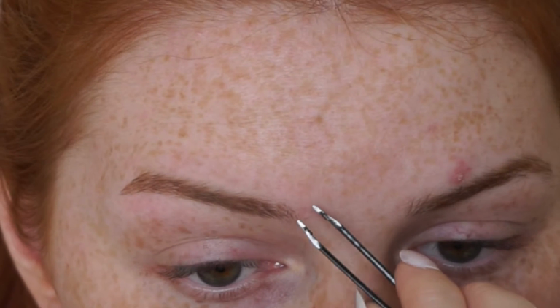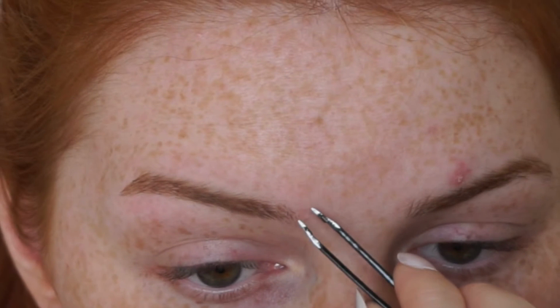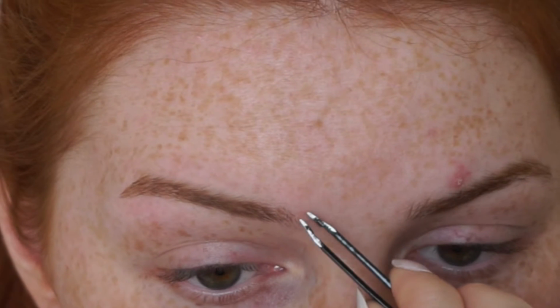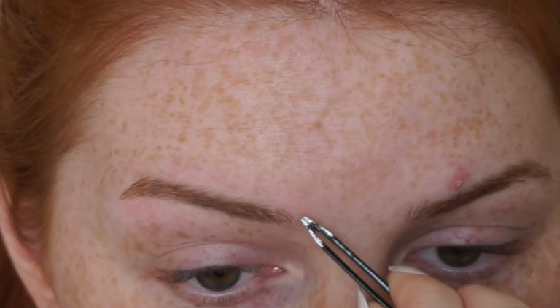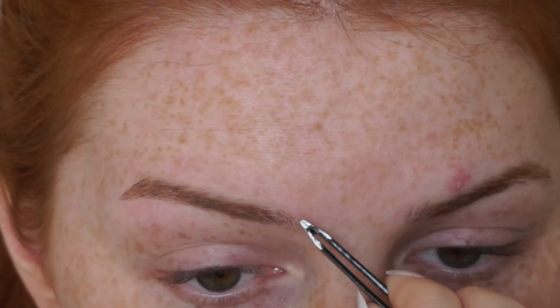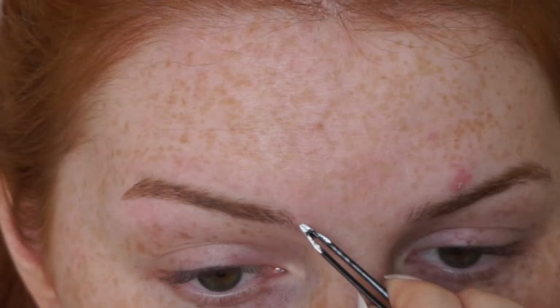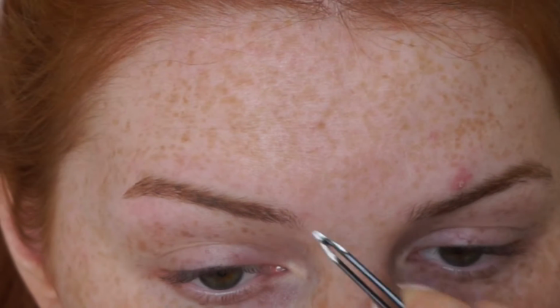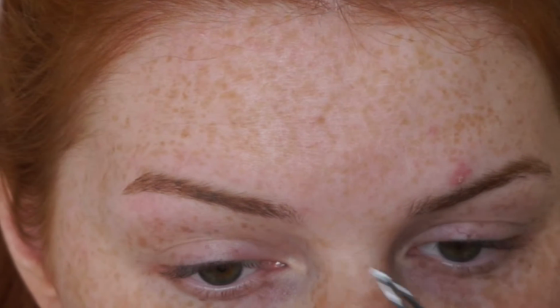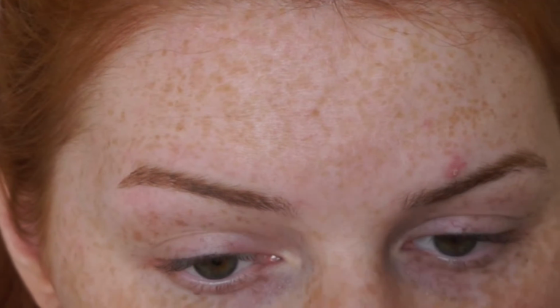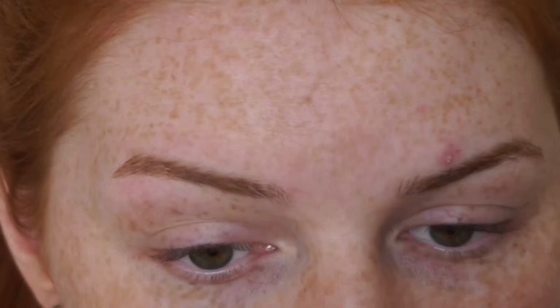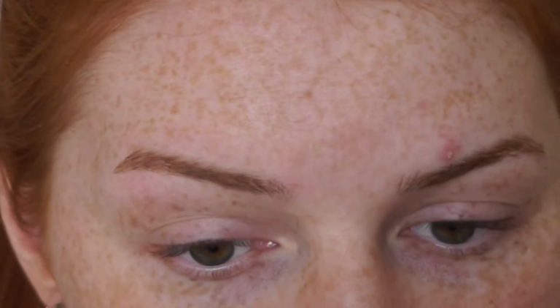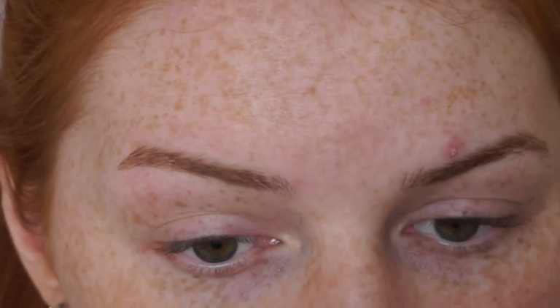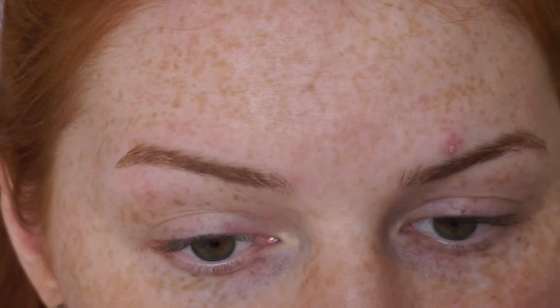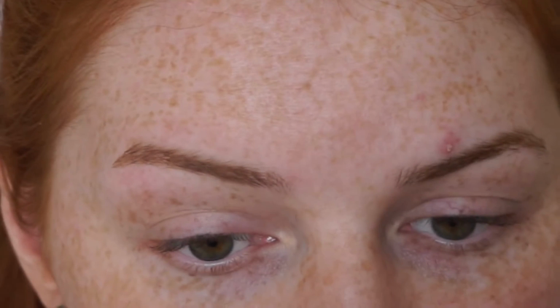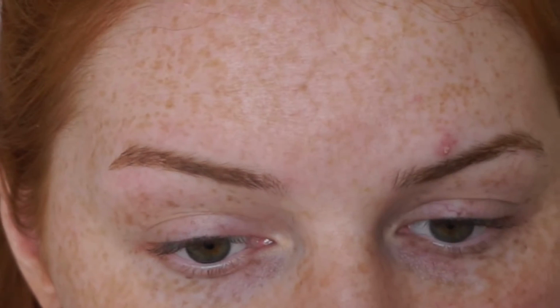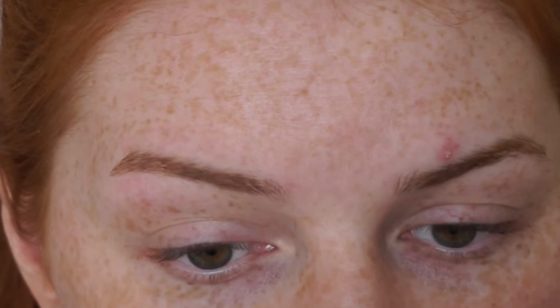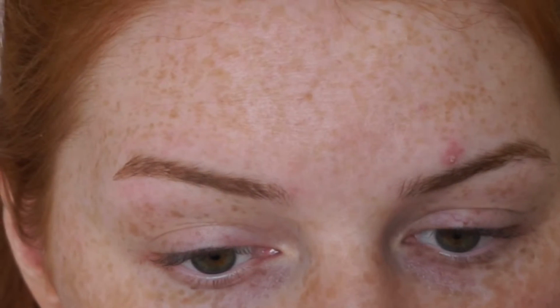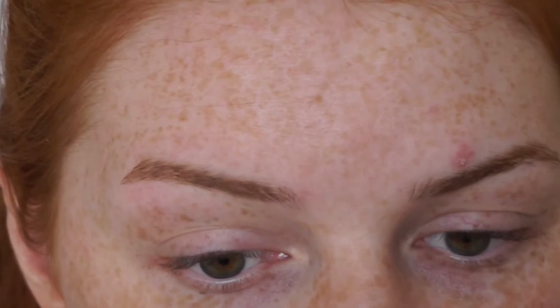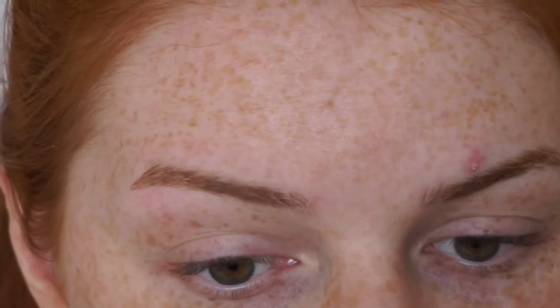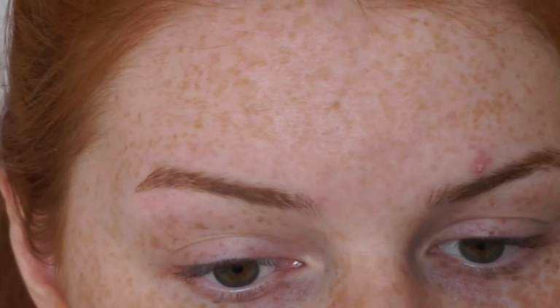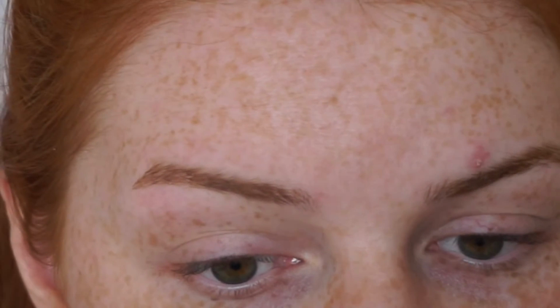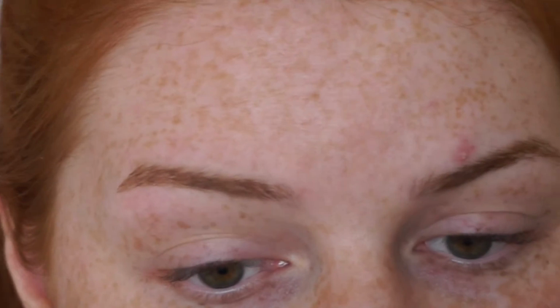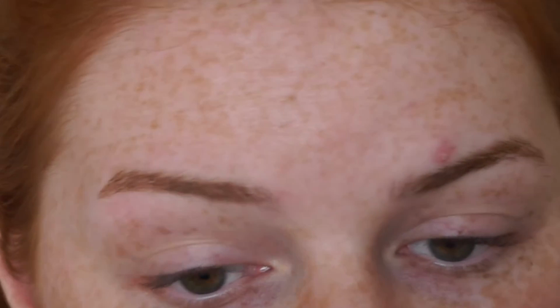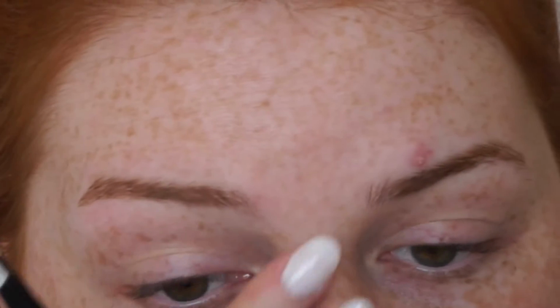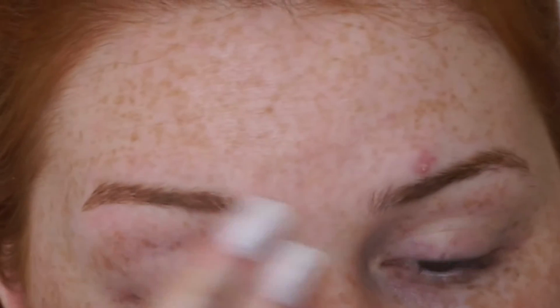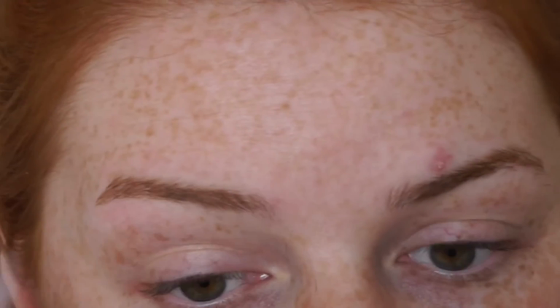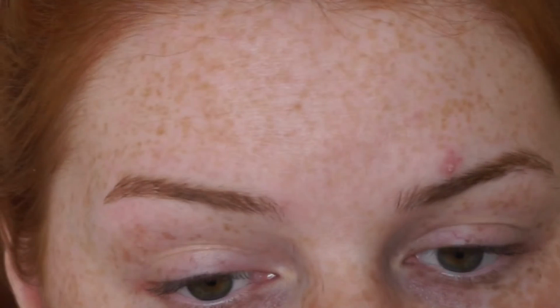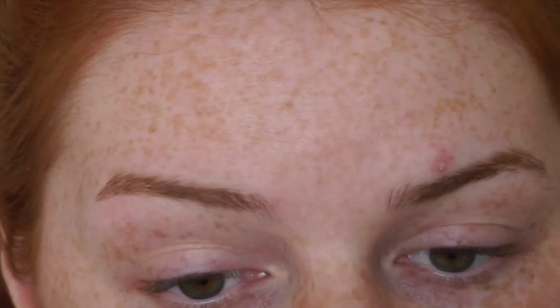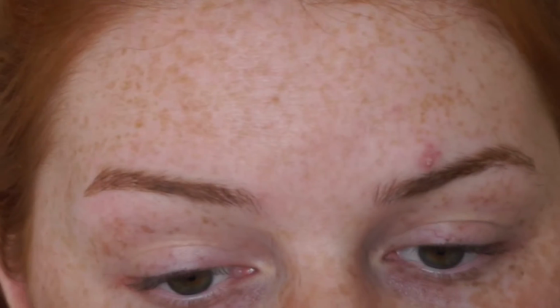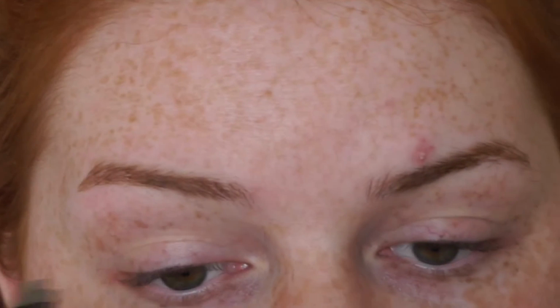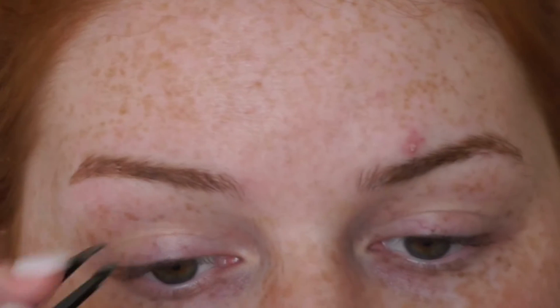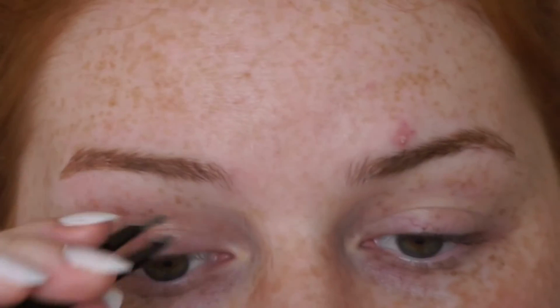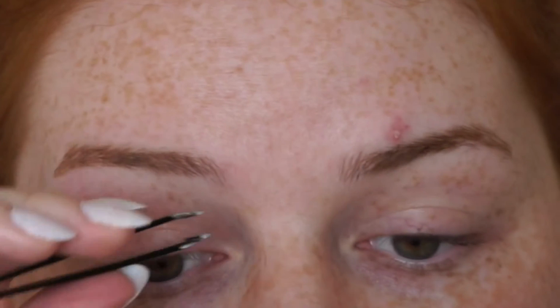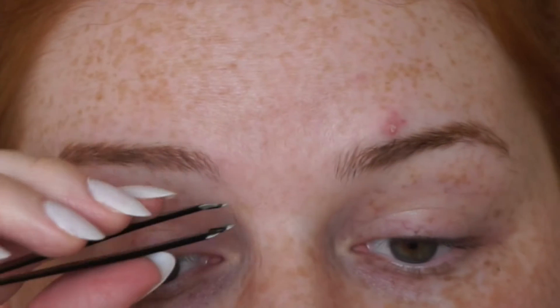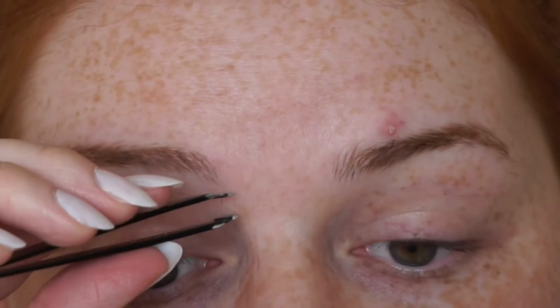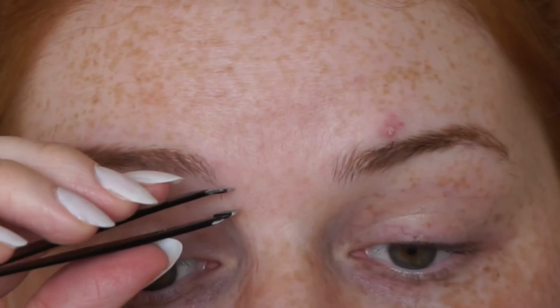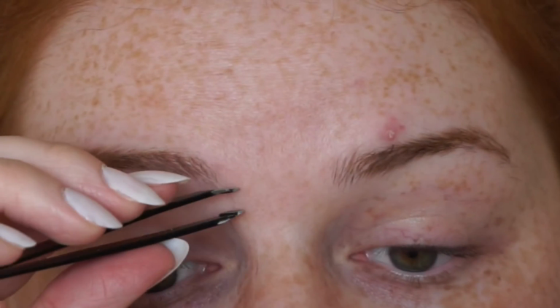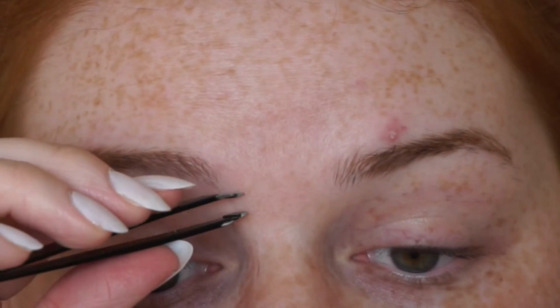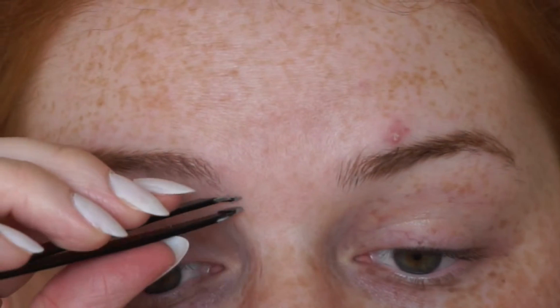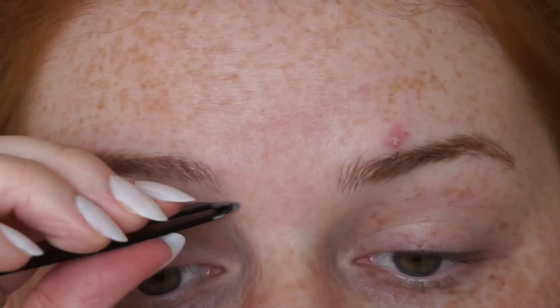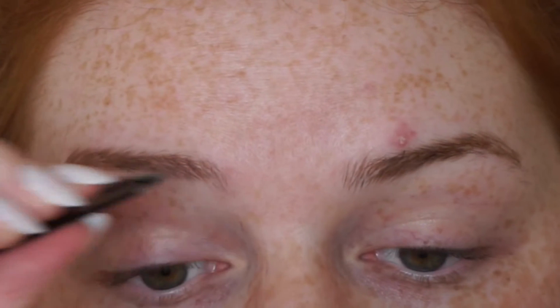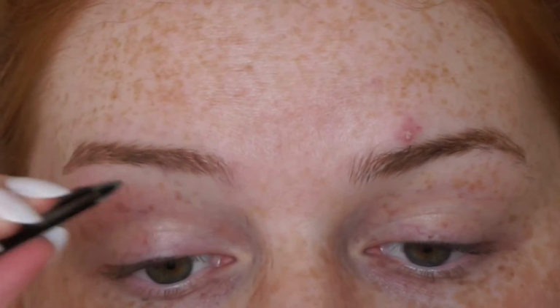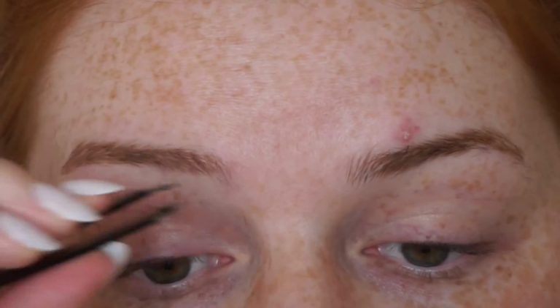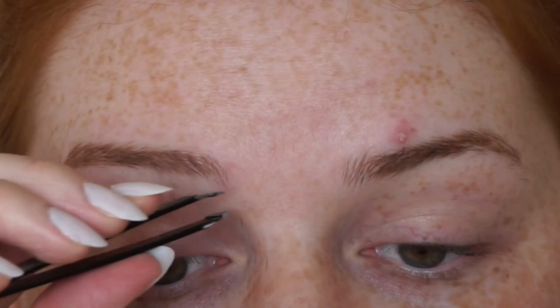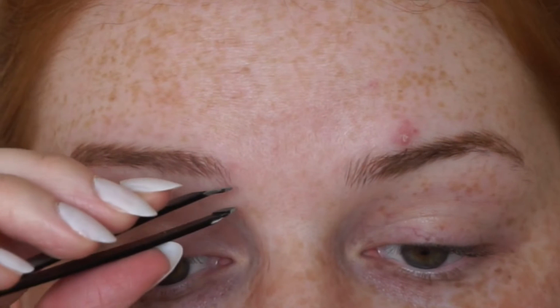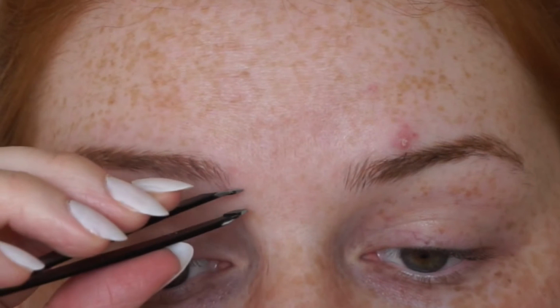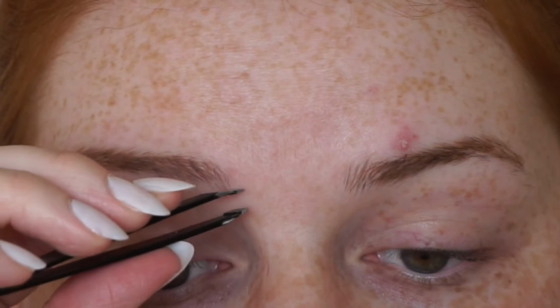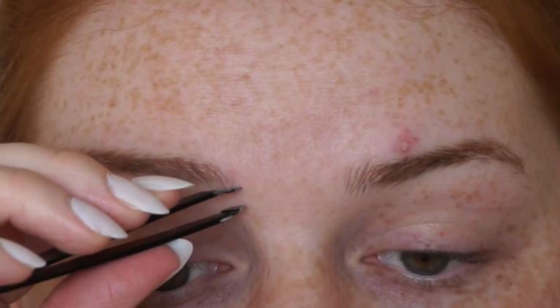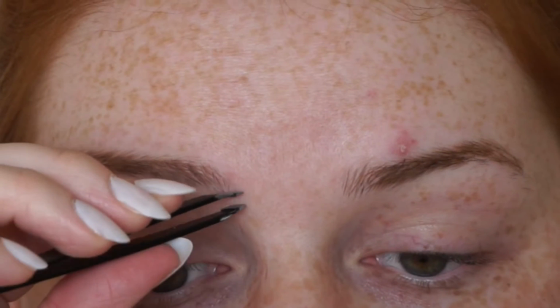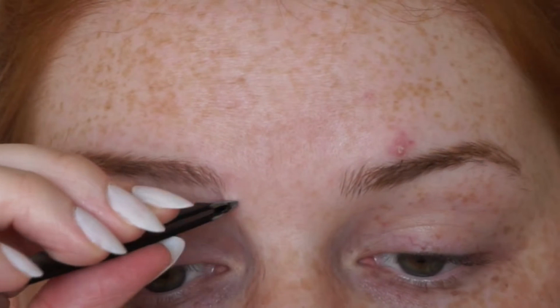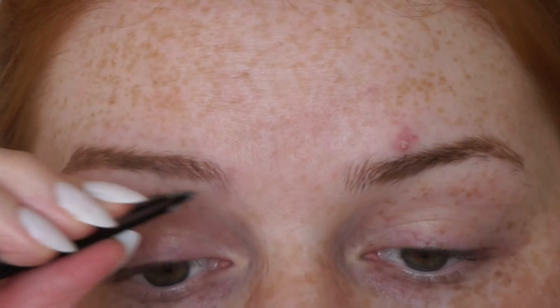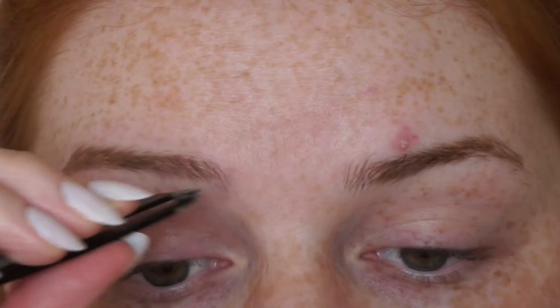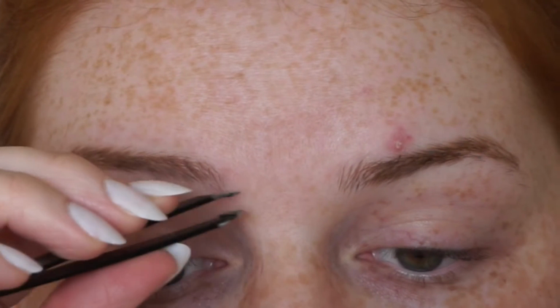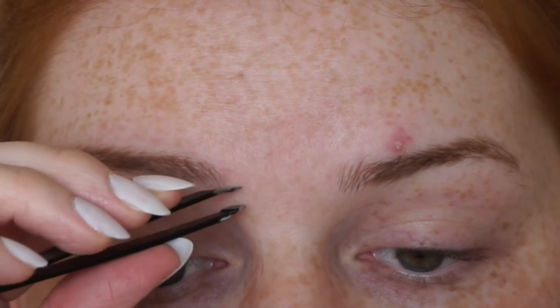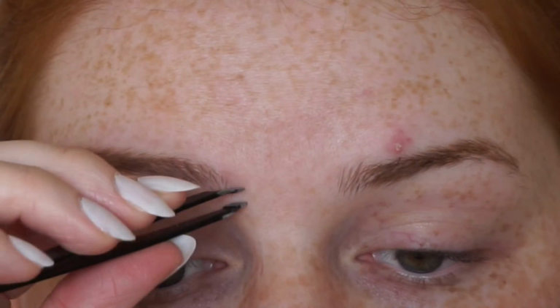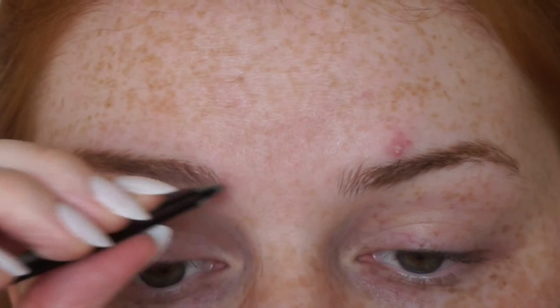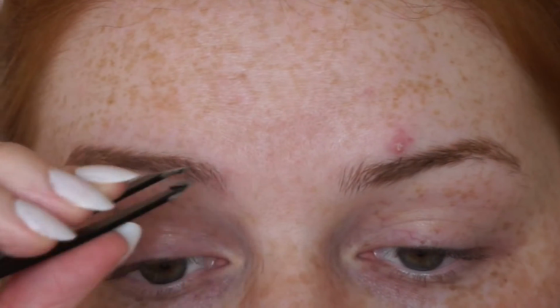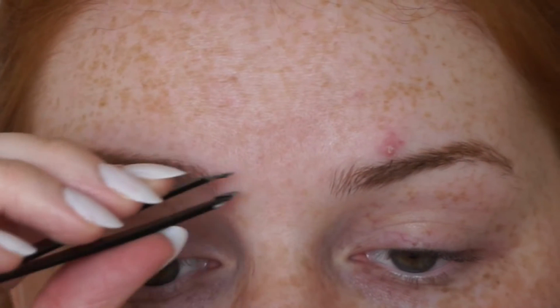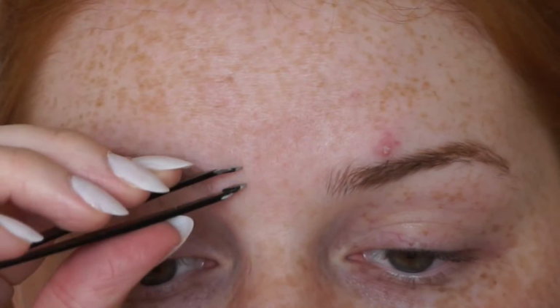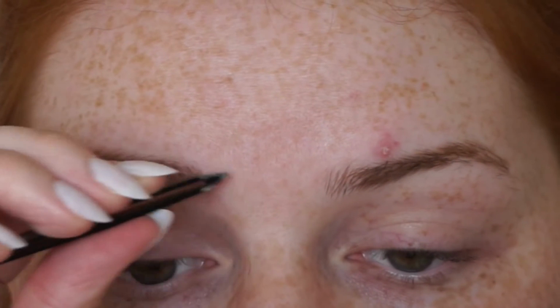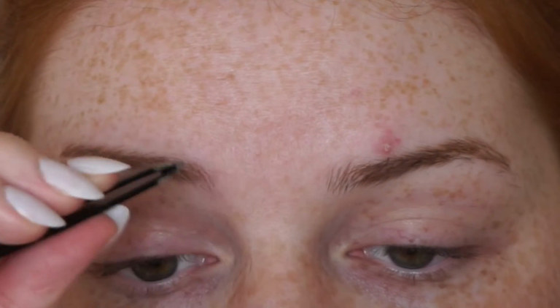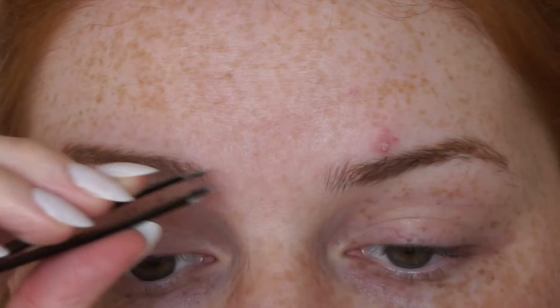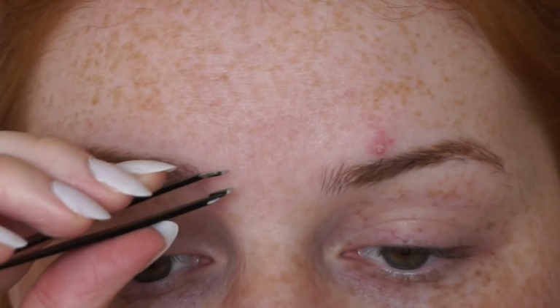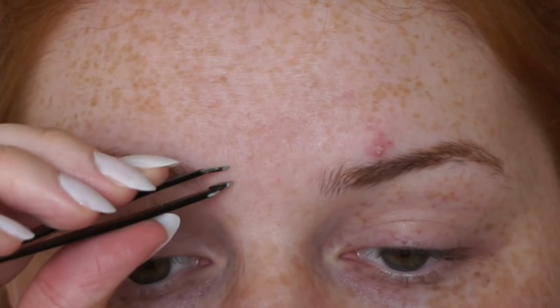Because I don't like to go too close to my eyebrow with the razor, I'll just take a tweezer and just get any hairs that are in awkward places.